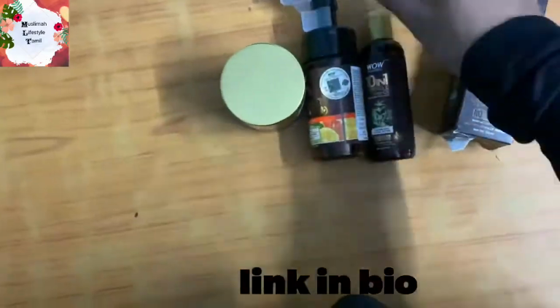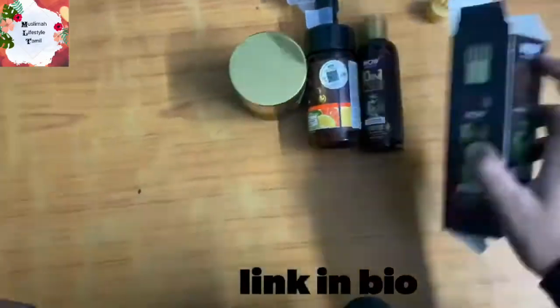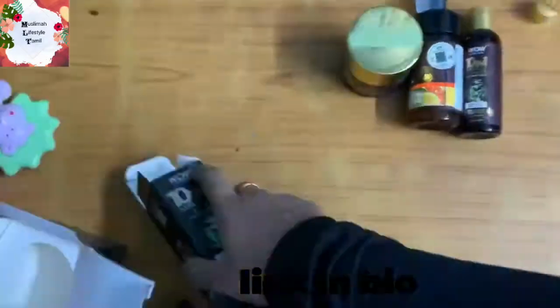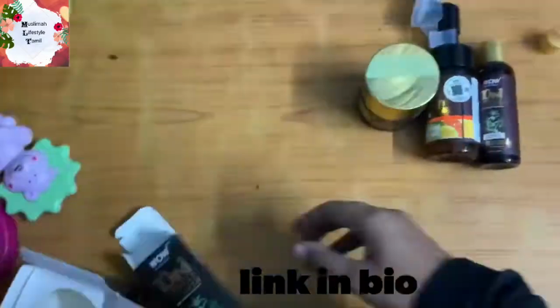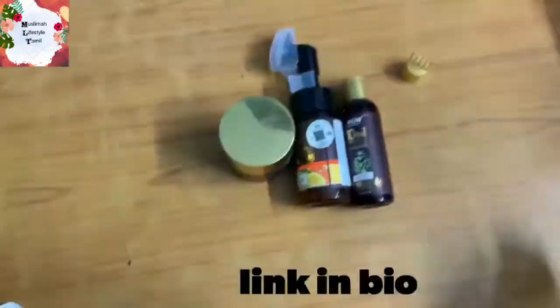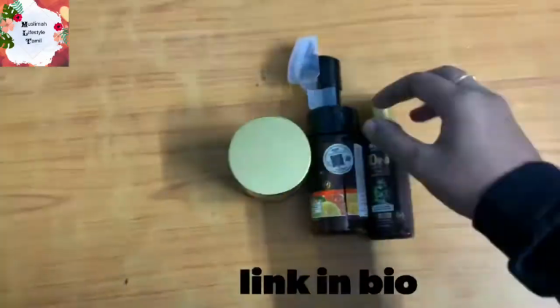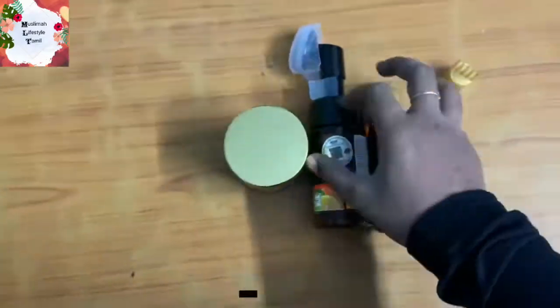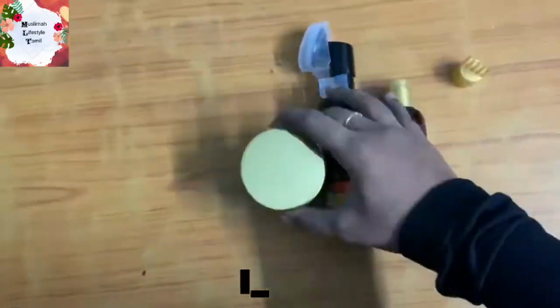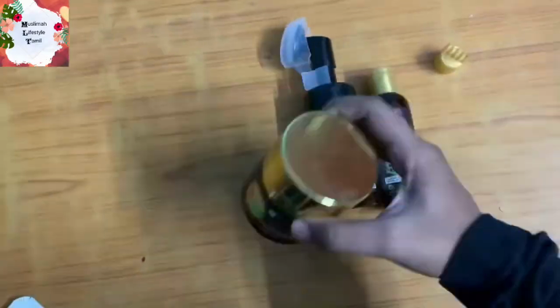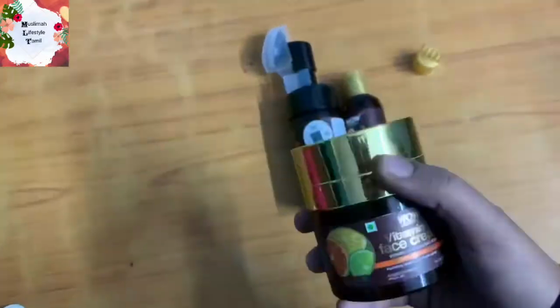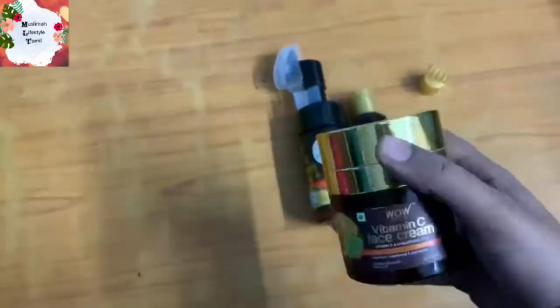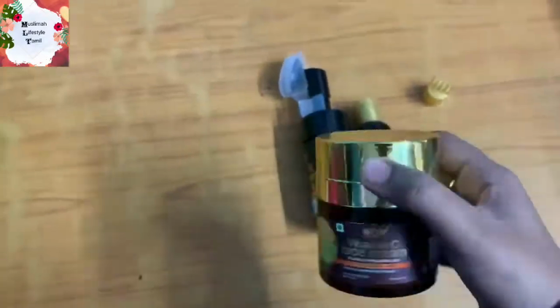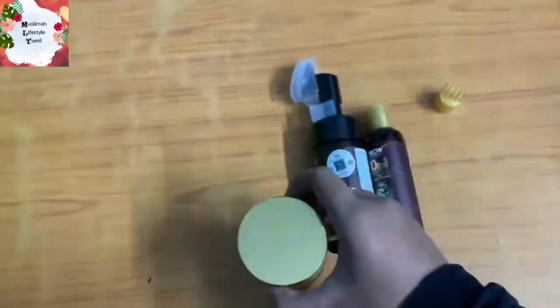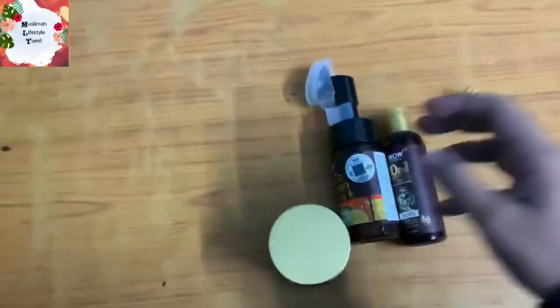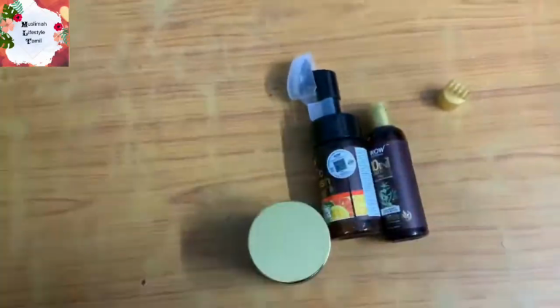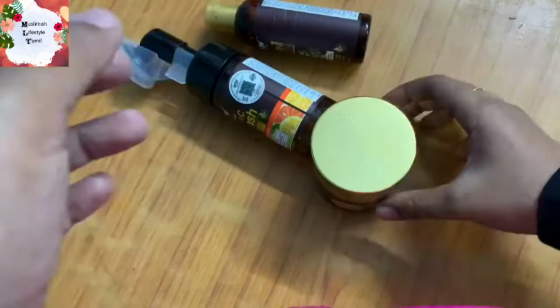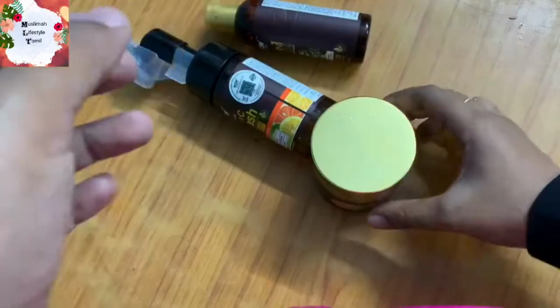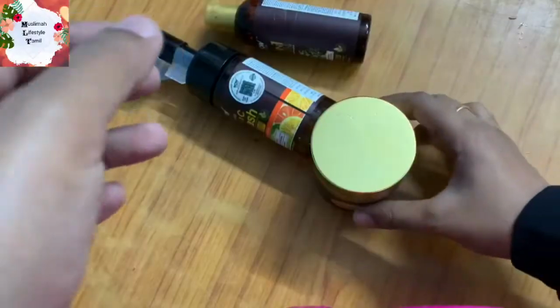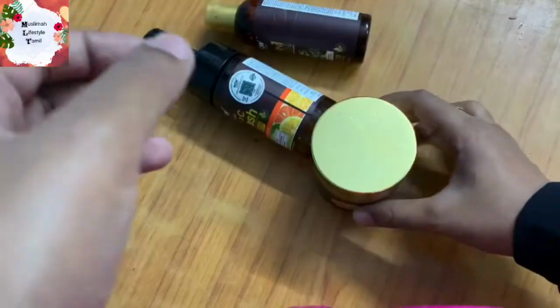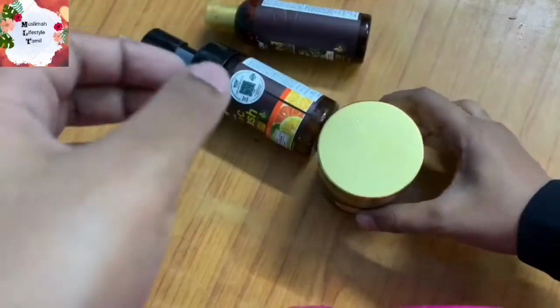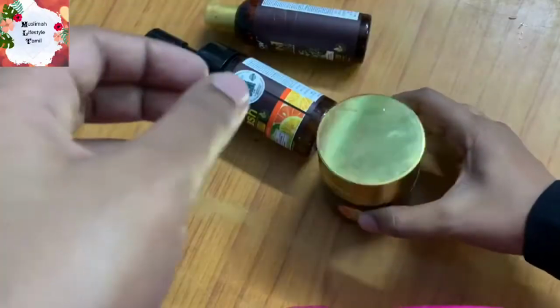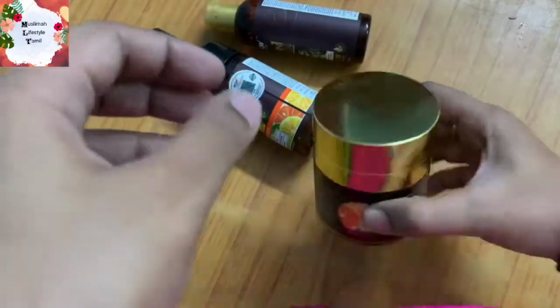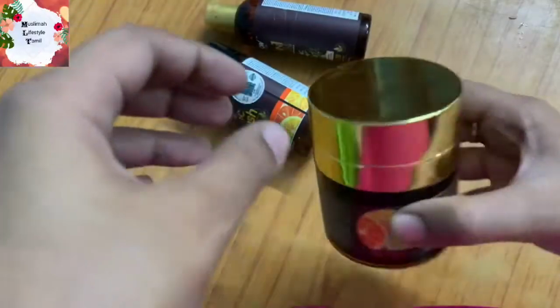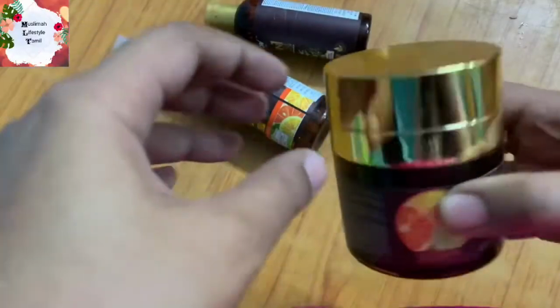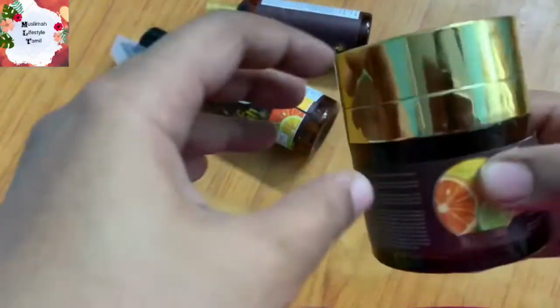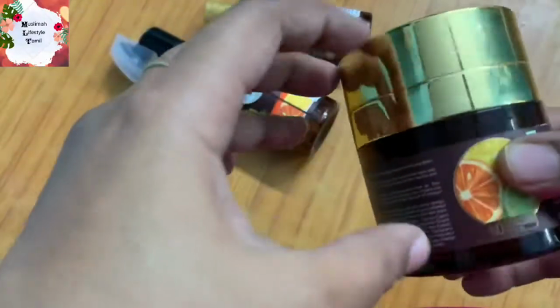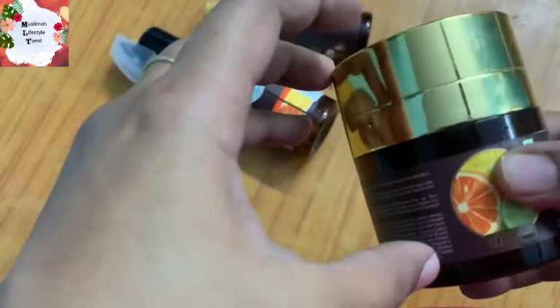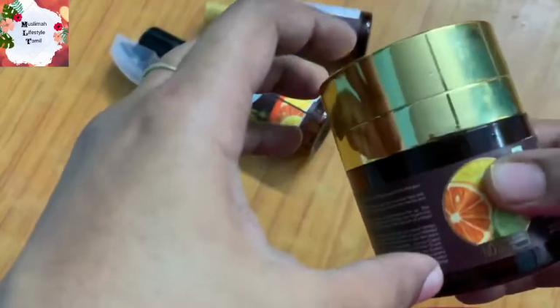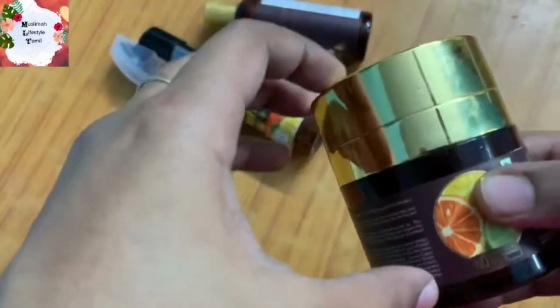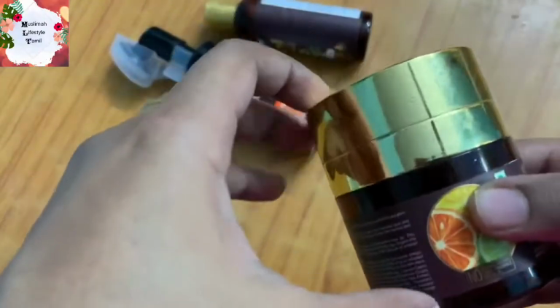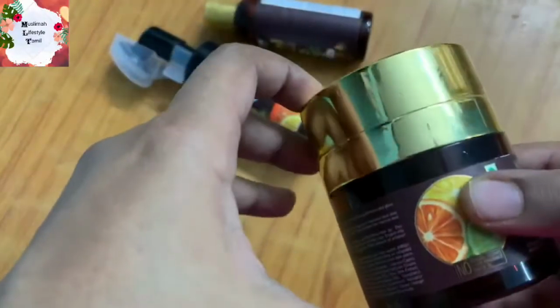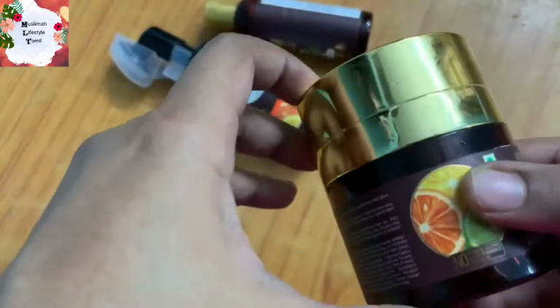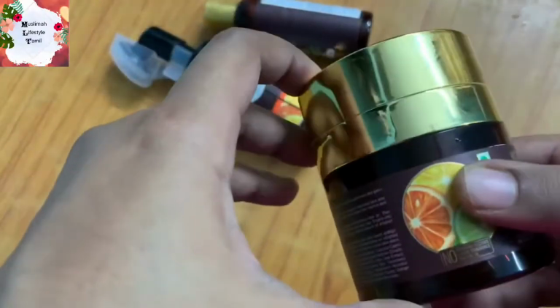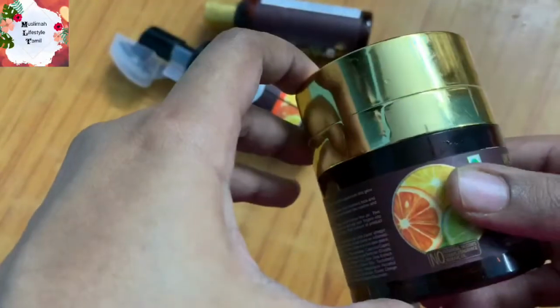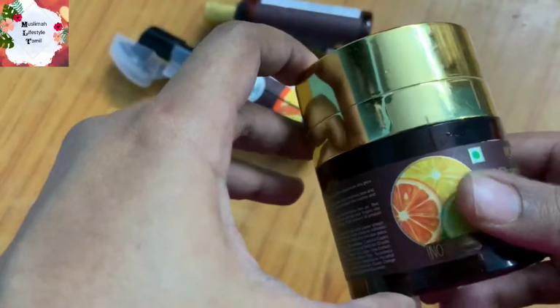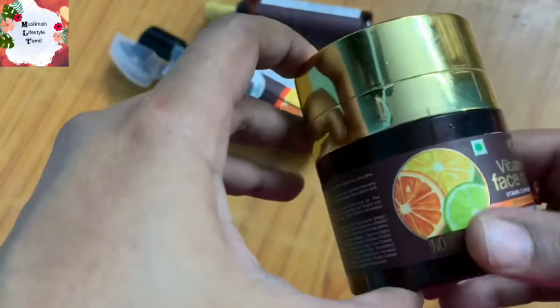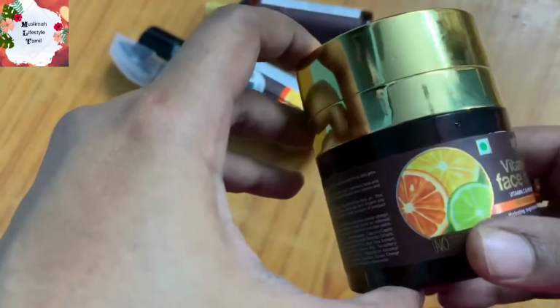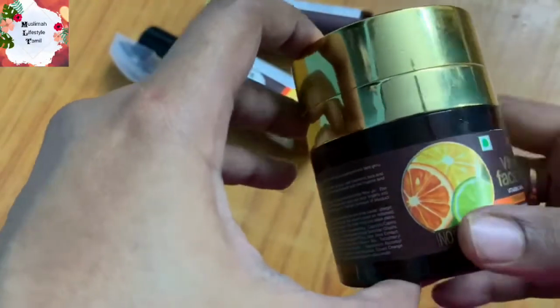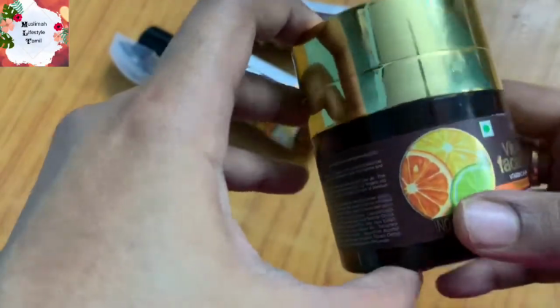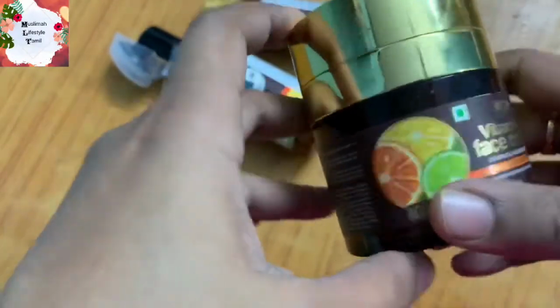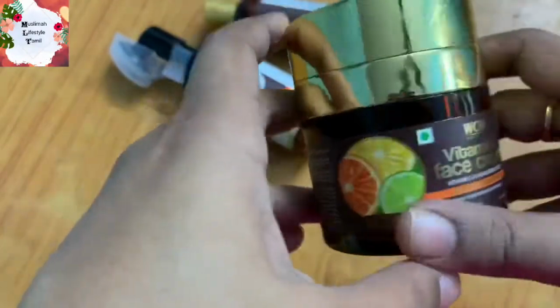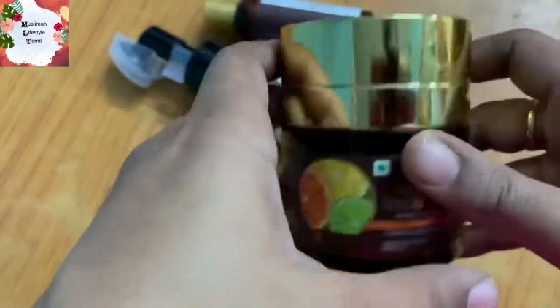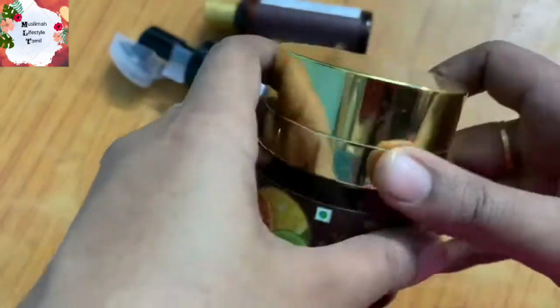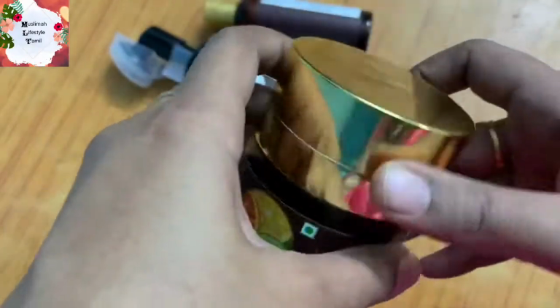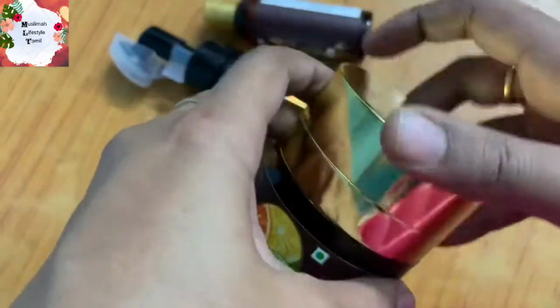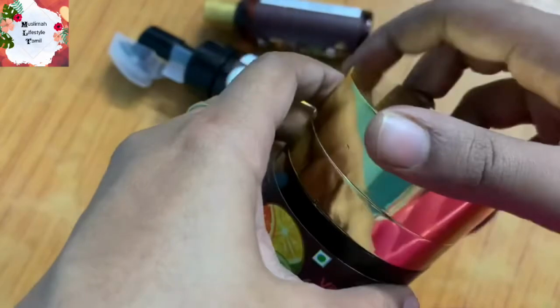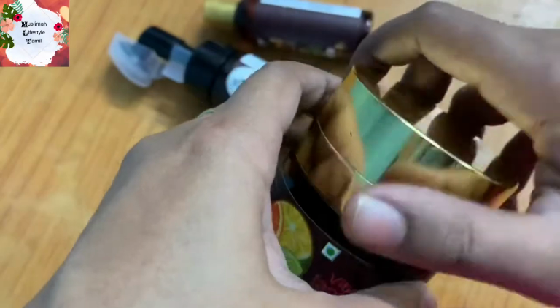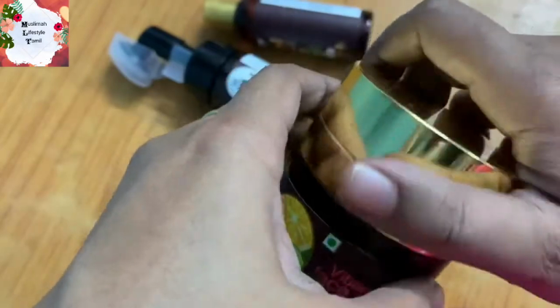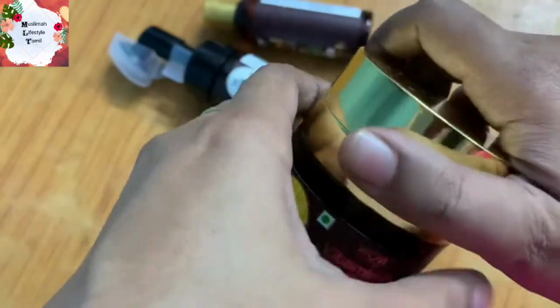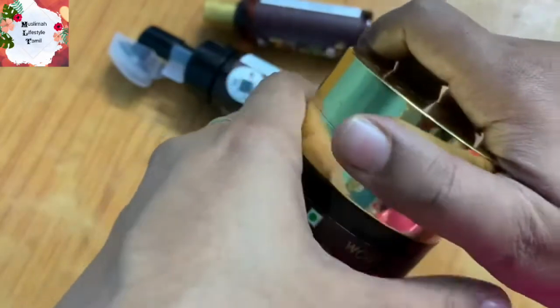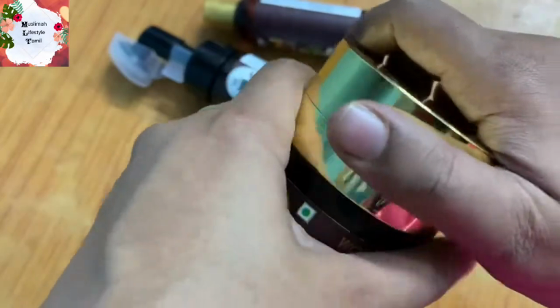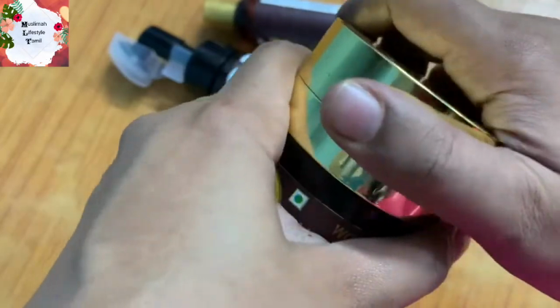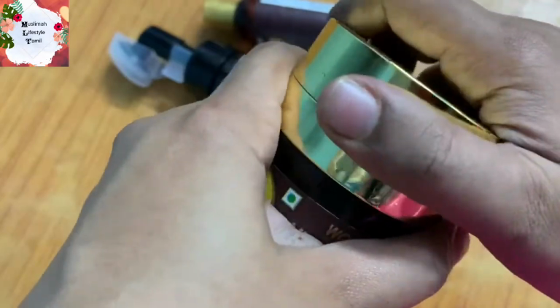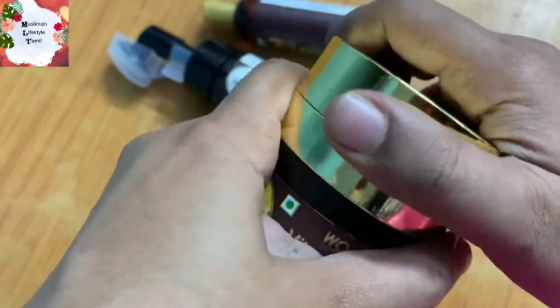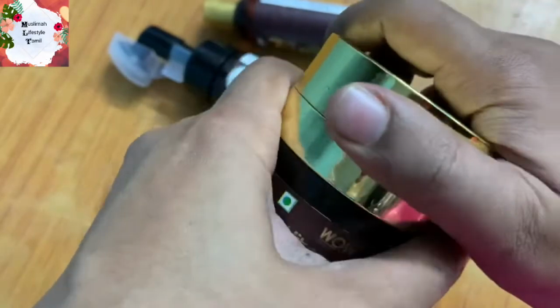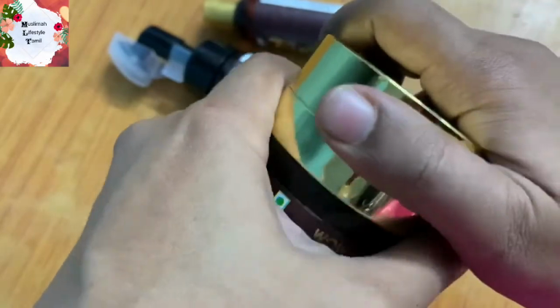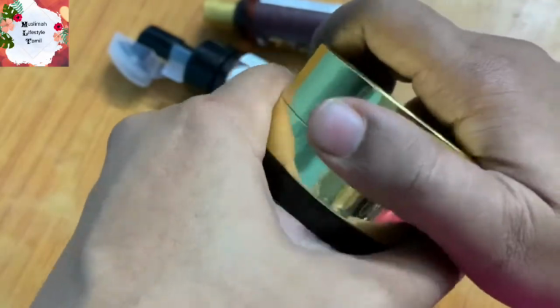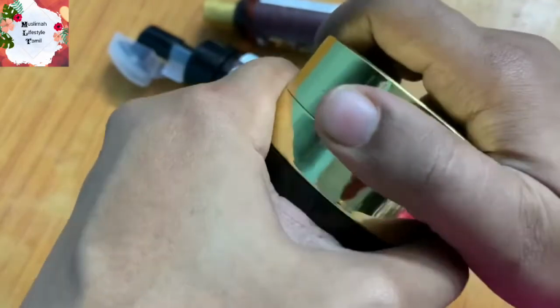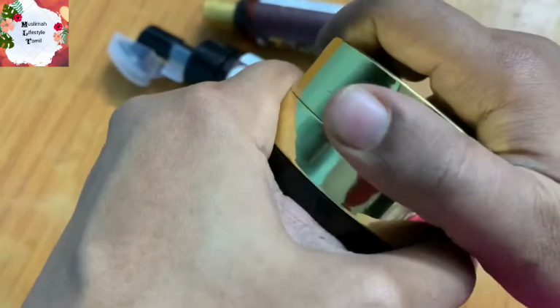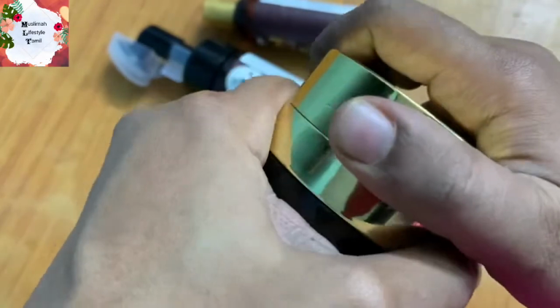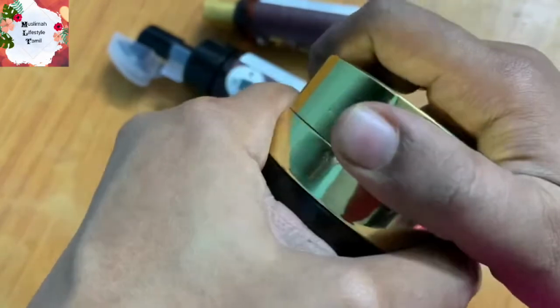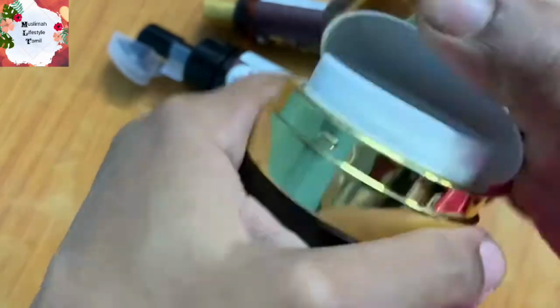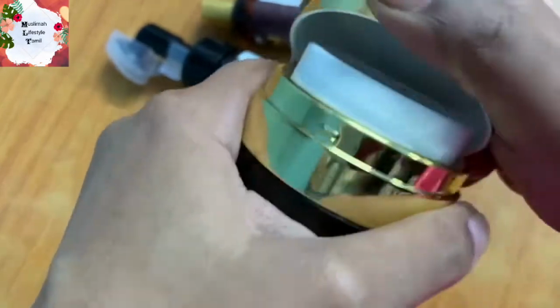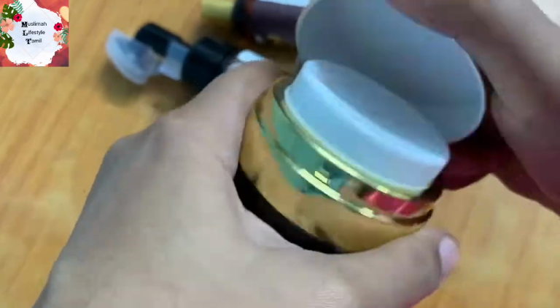First, we have a face cream. This box is very attractive.